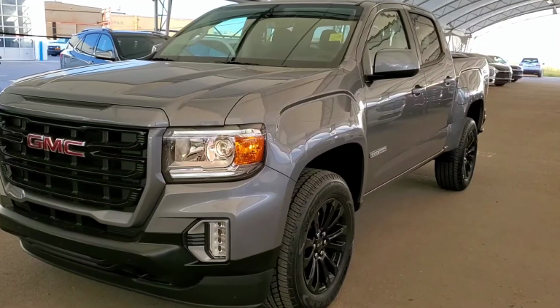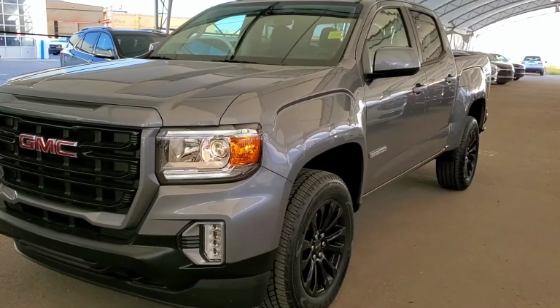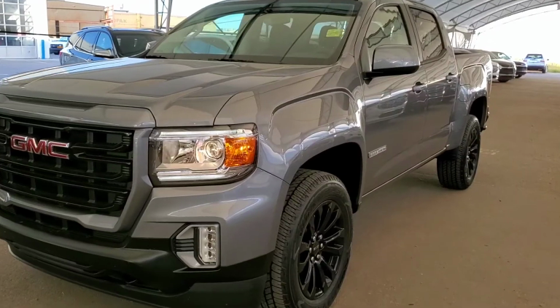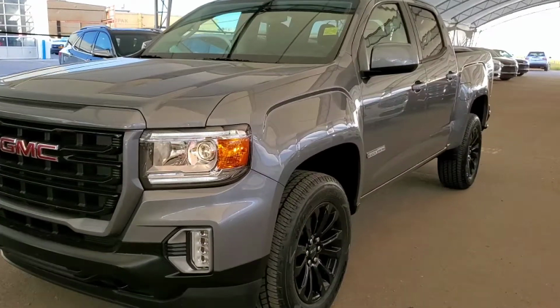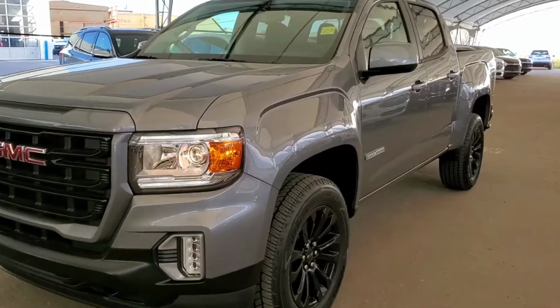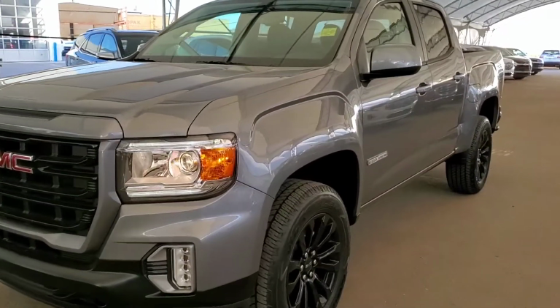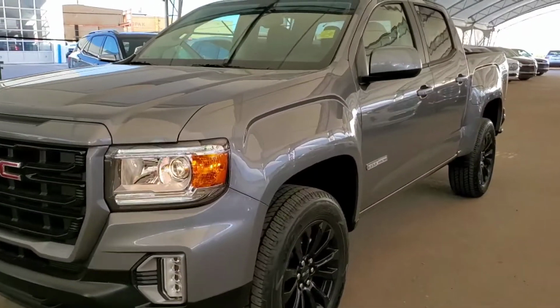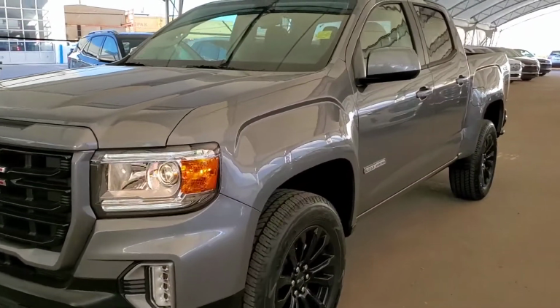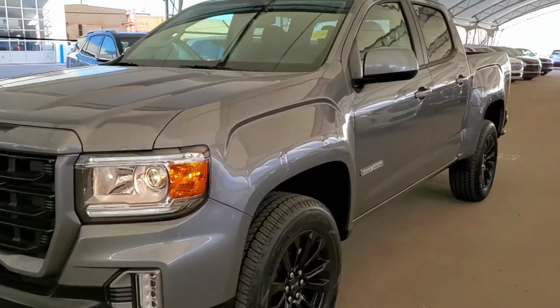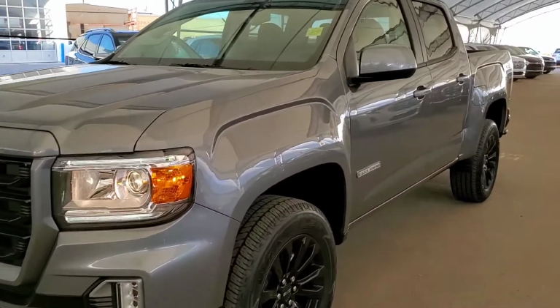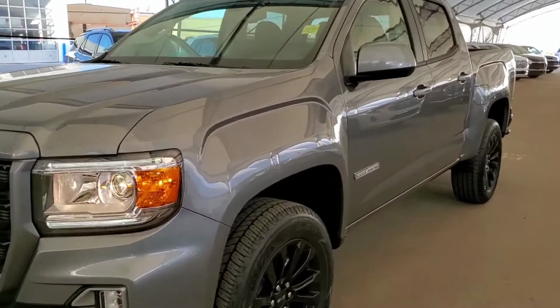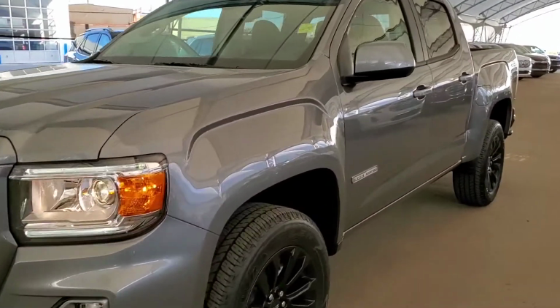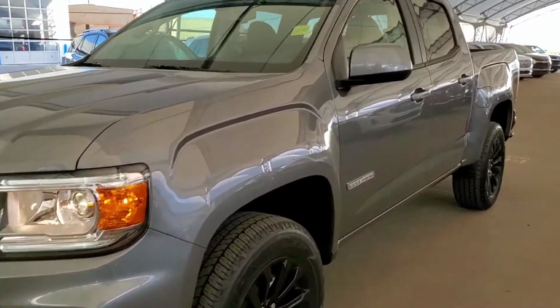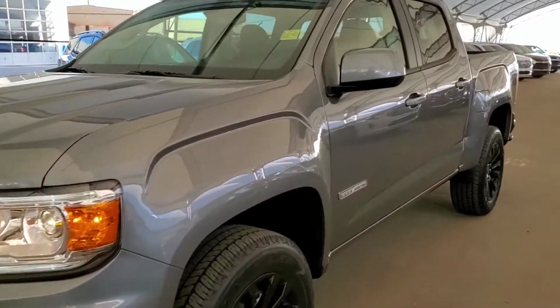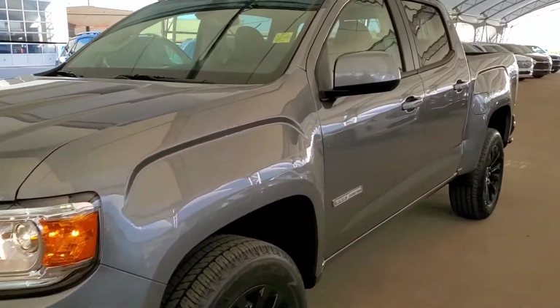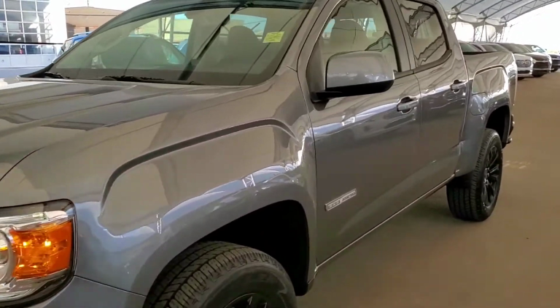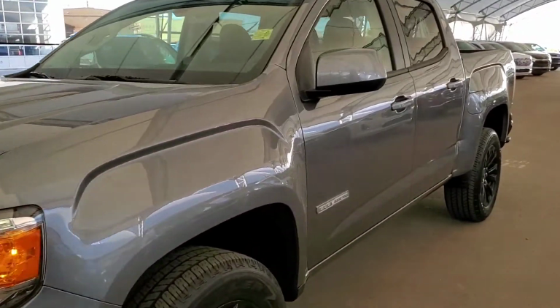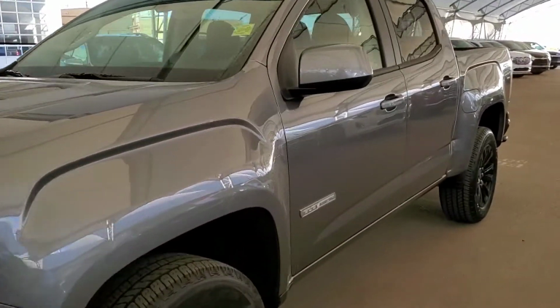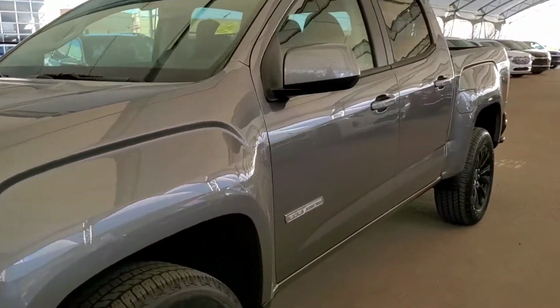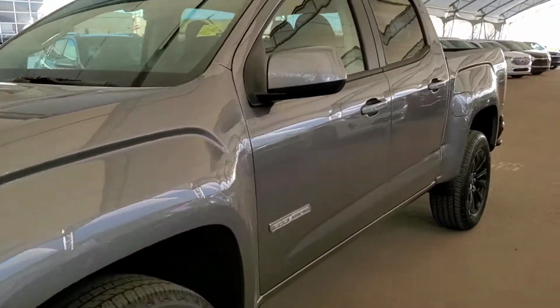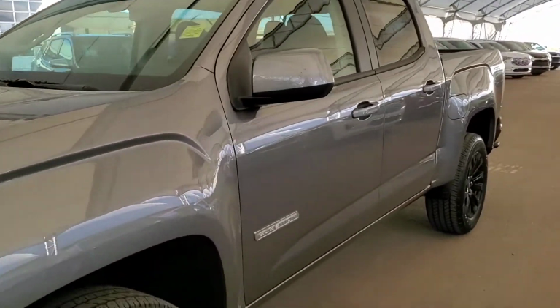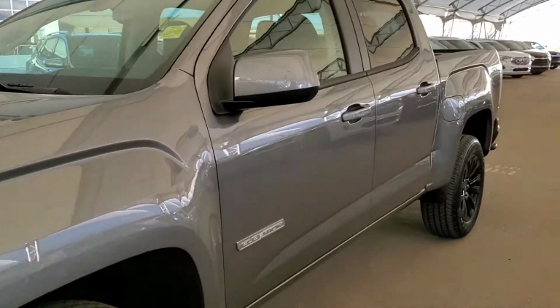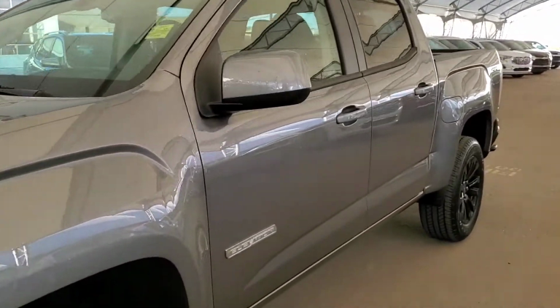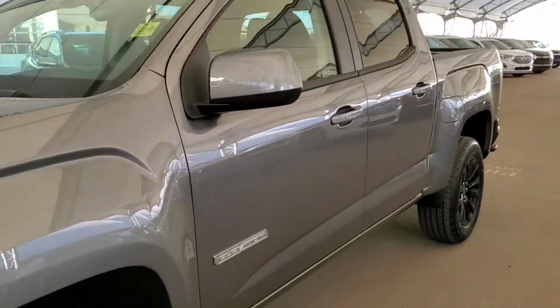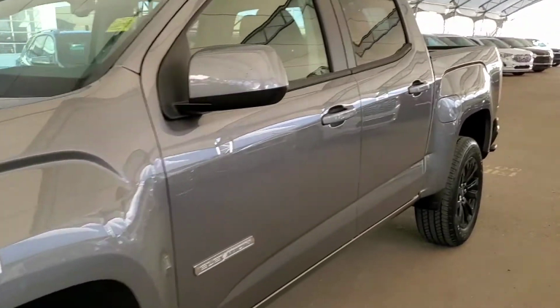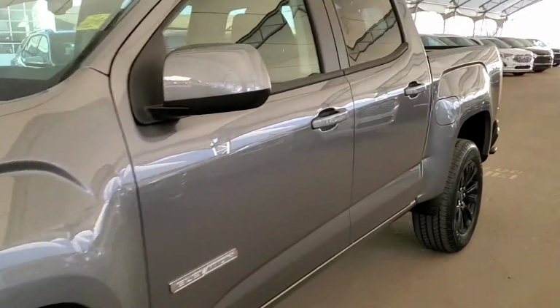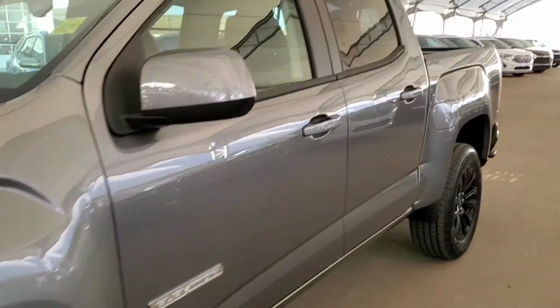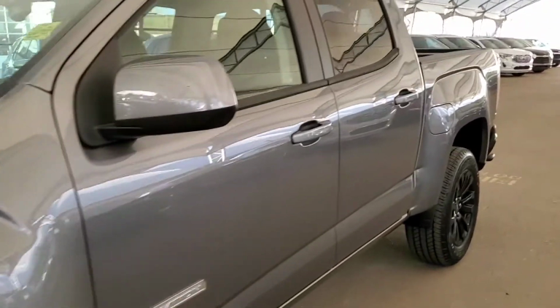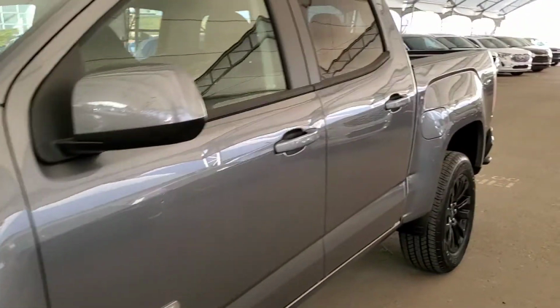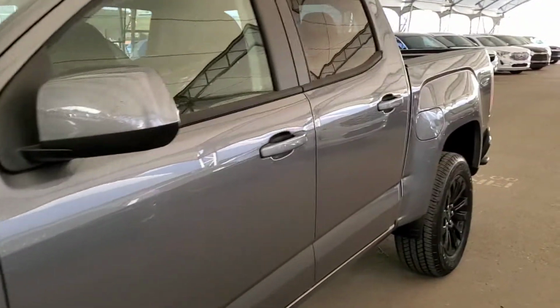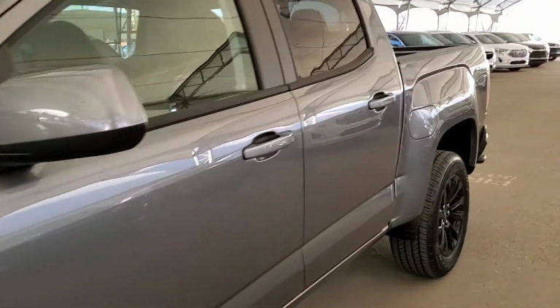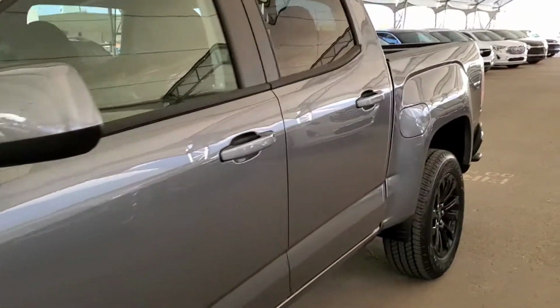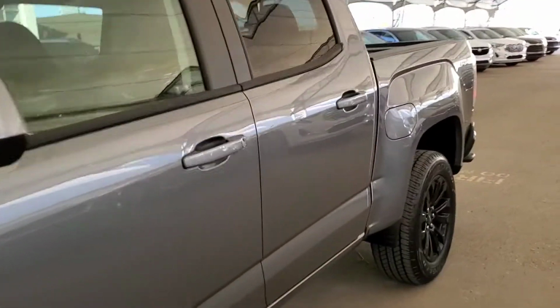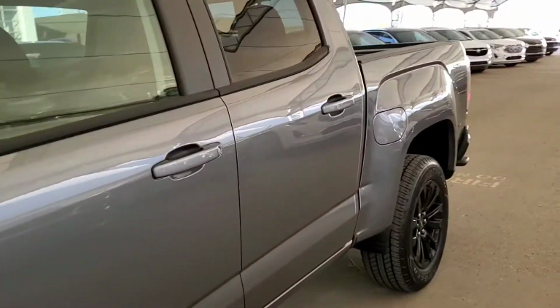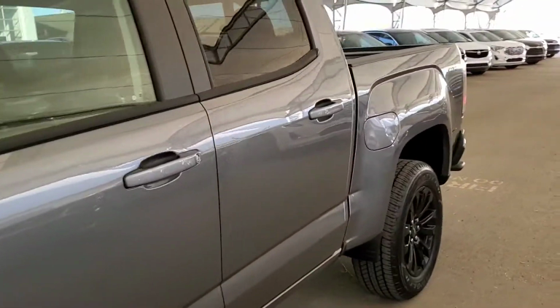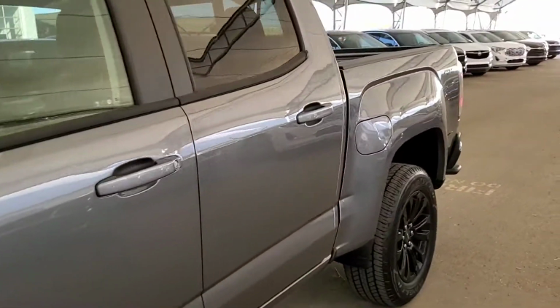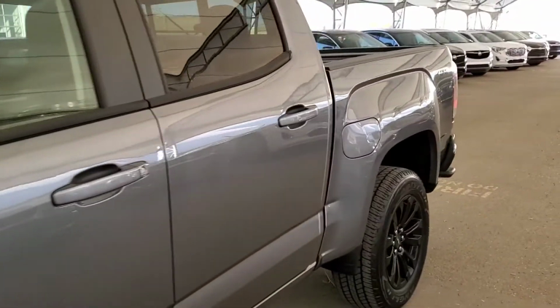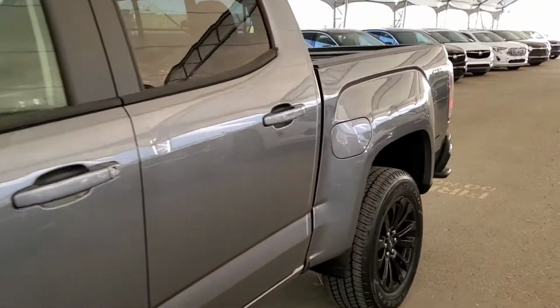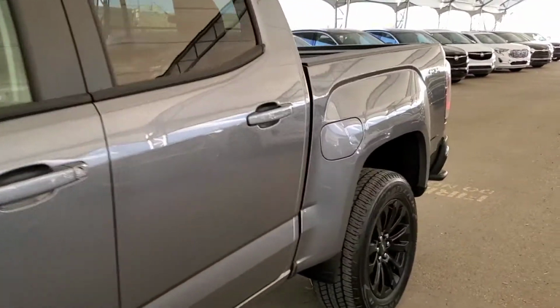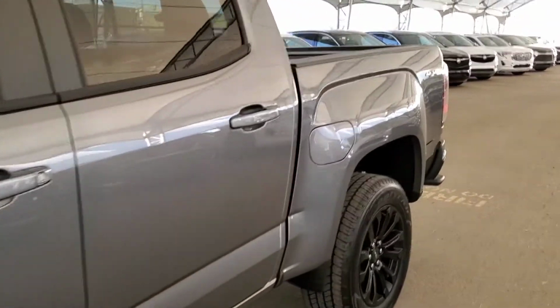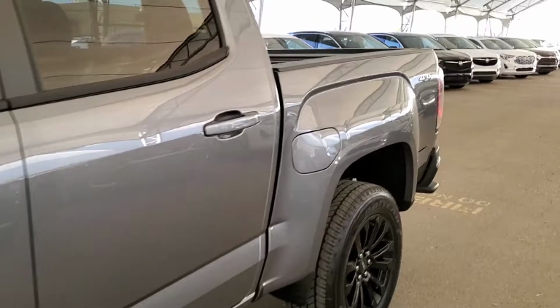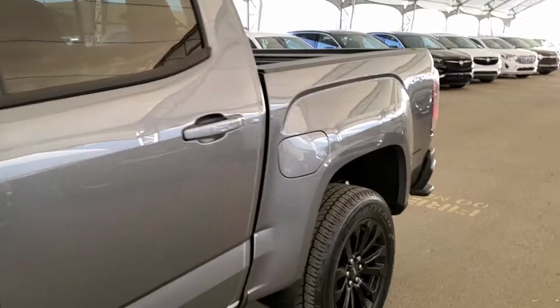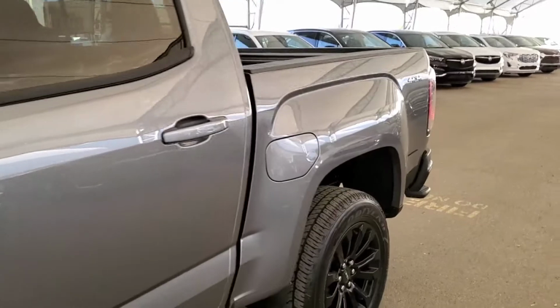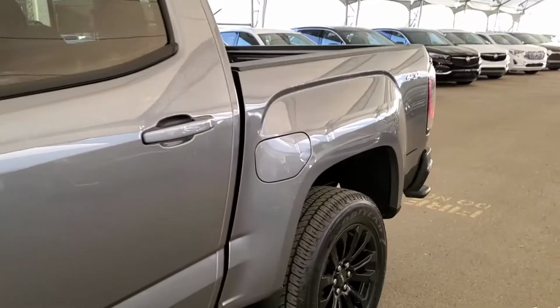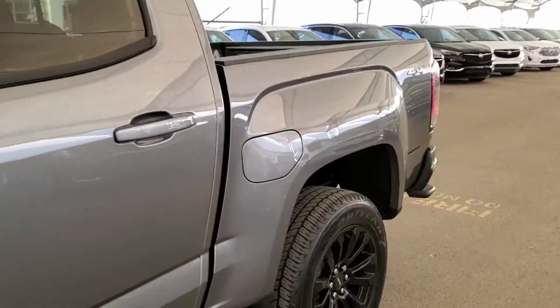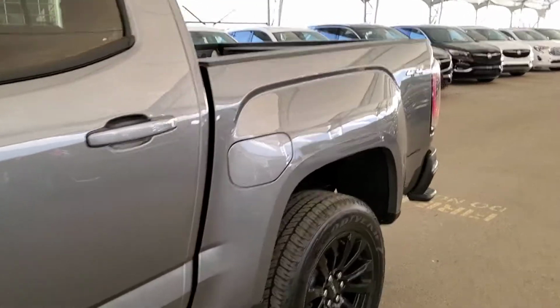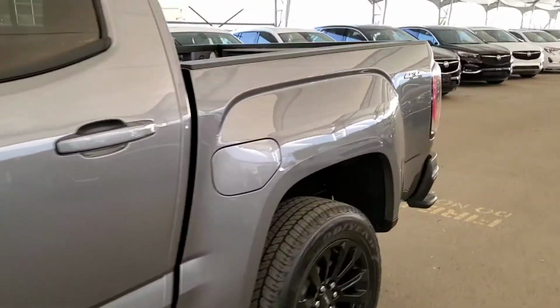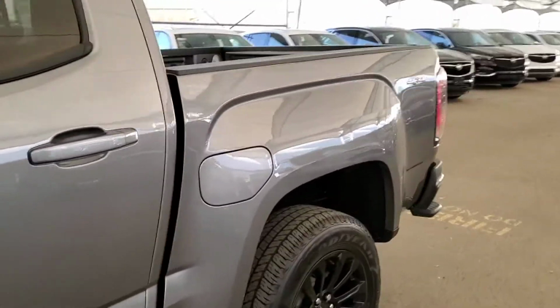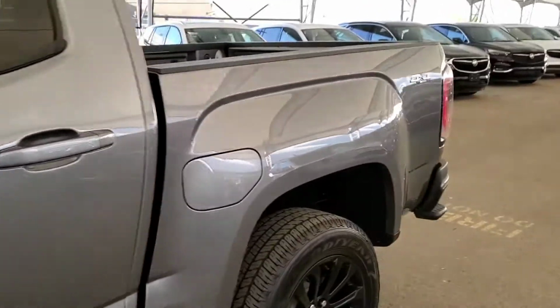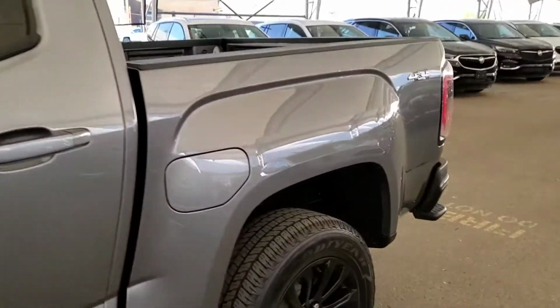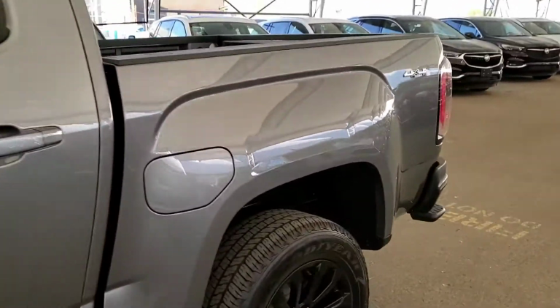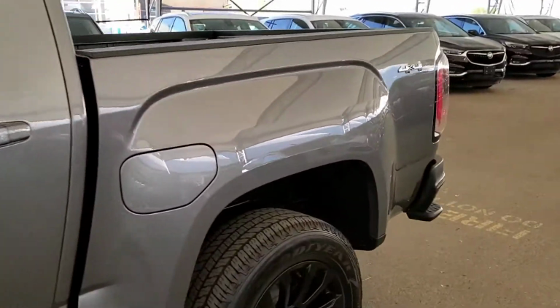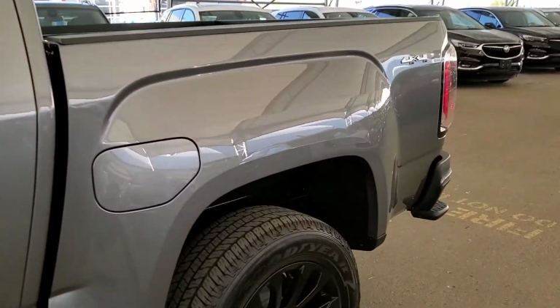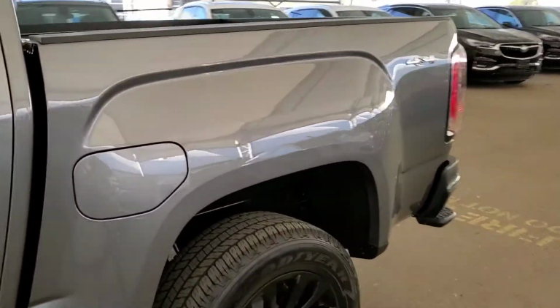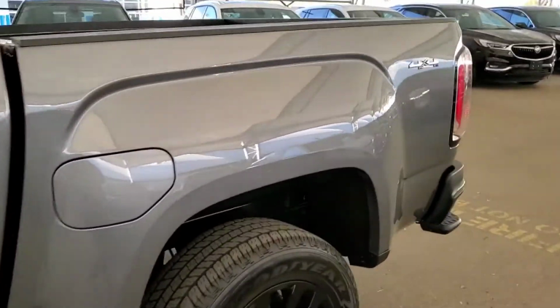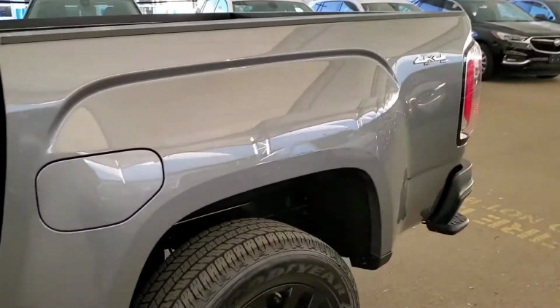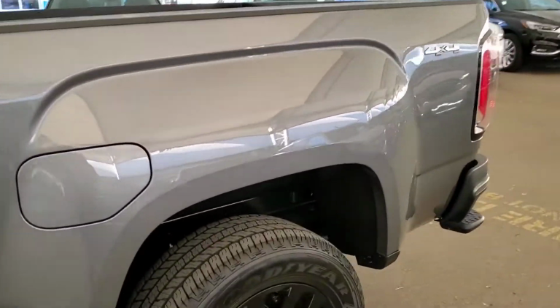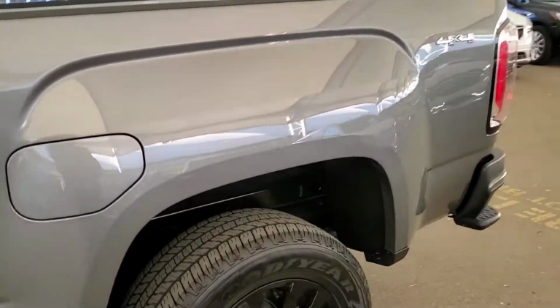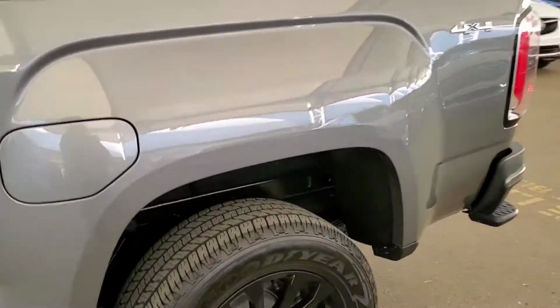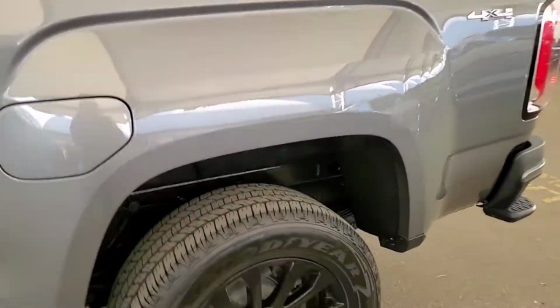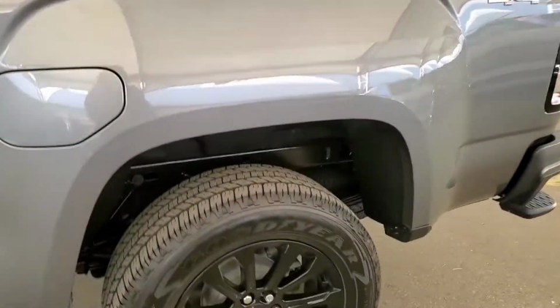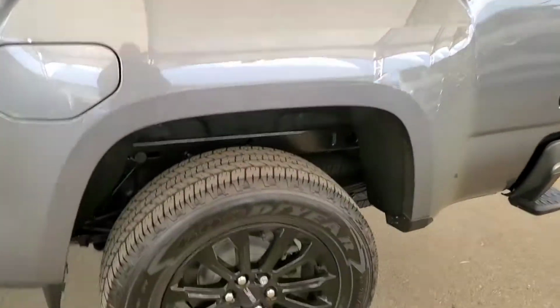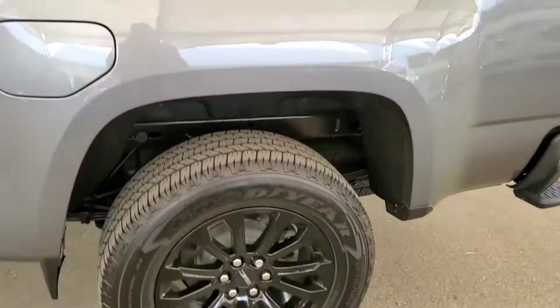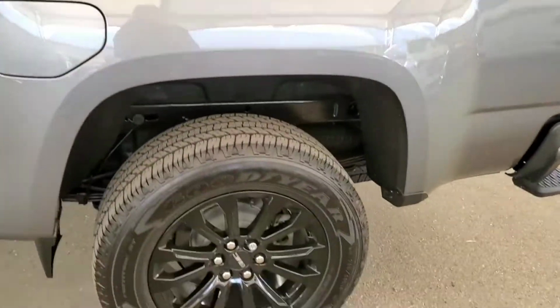Welcome to Davis Chevrolet. This is a brand new 2021 GMC Canyon in satin steel metallic.